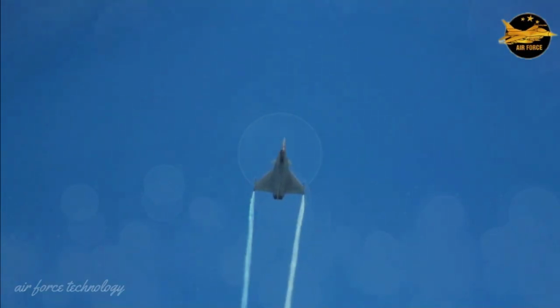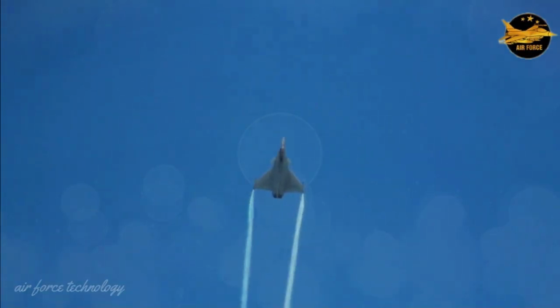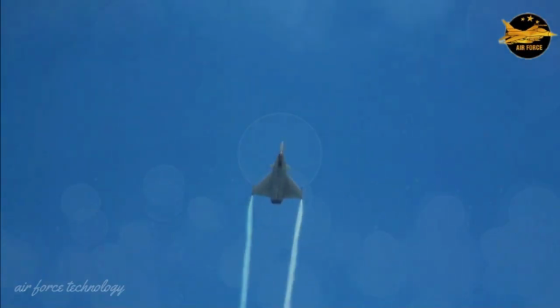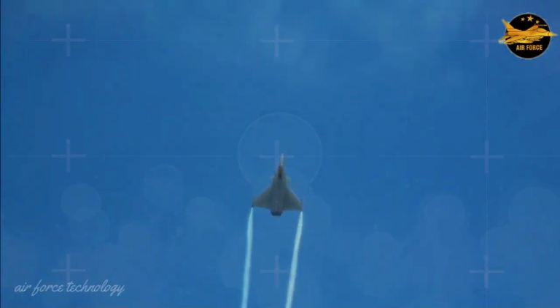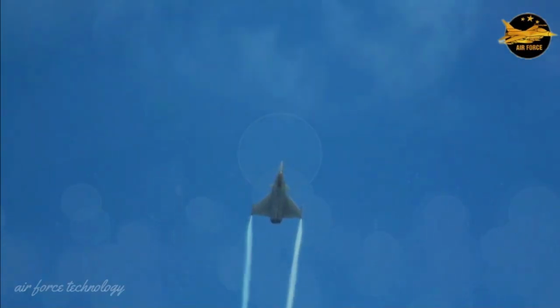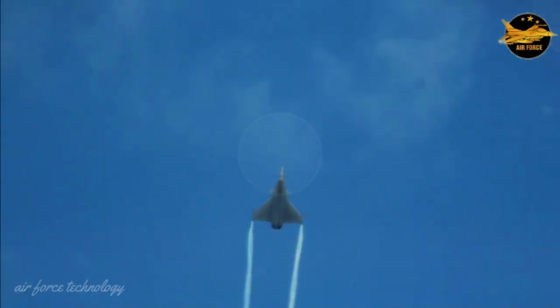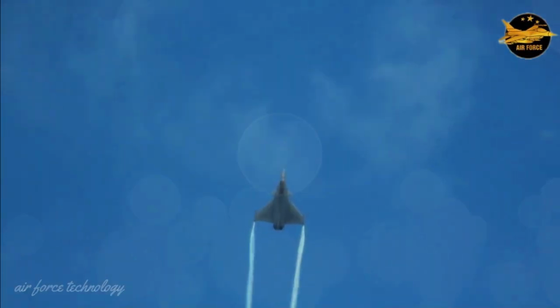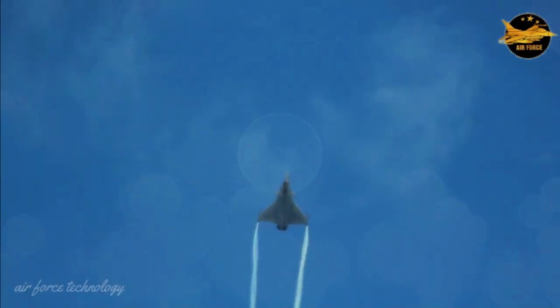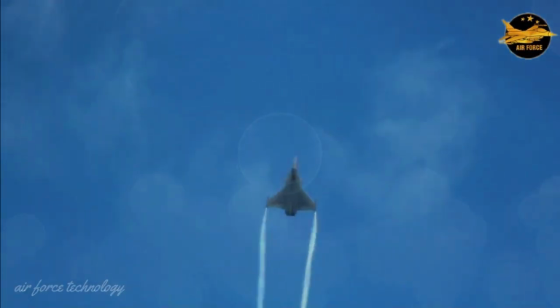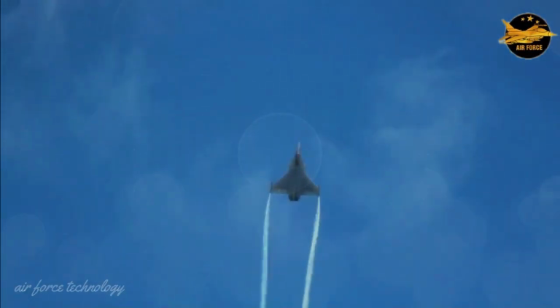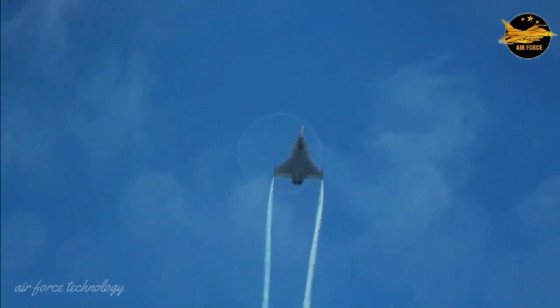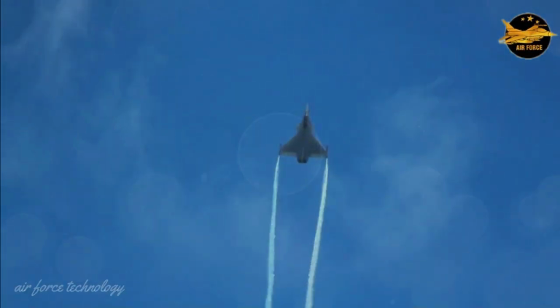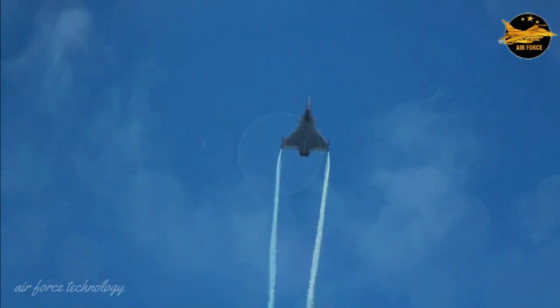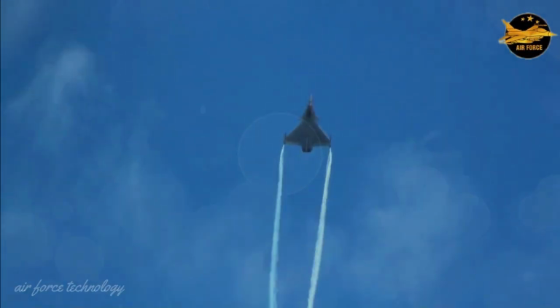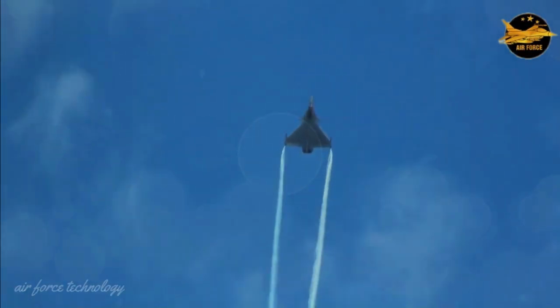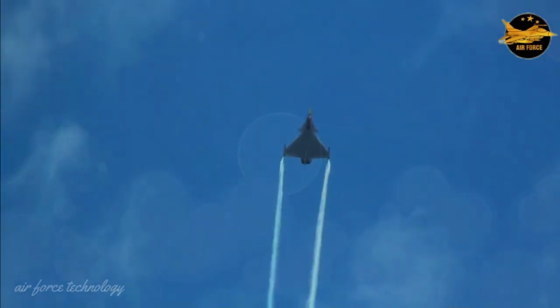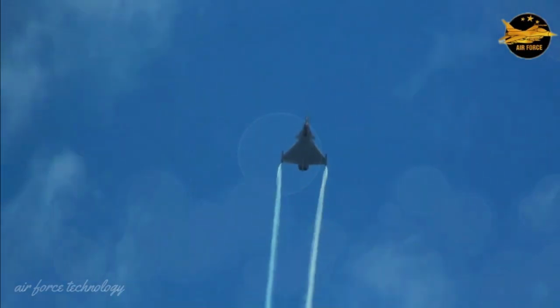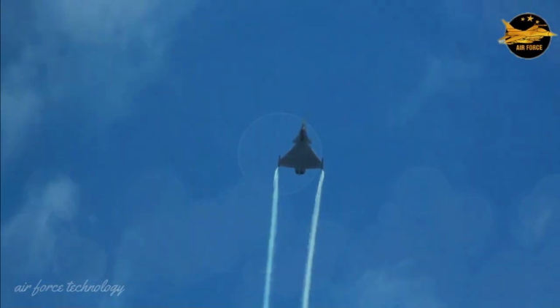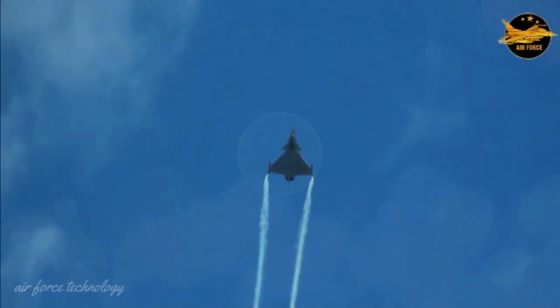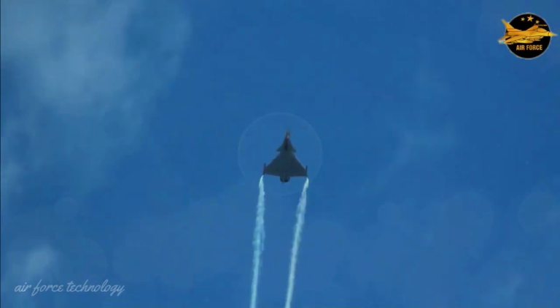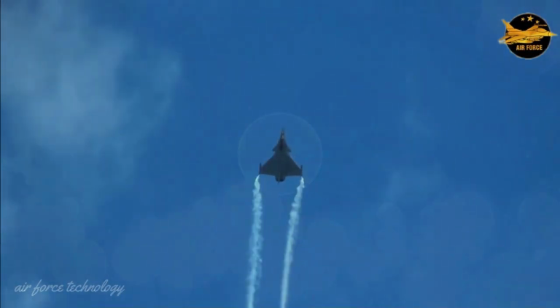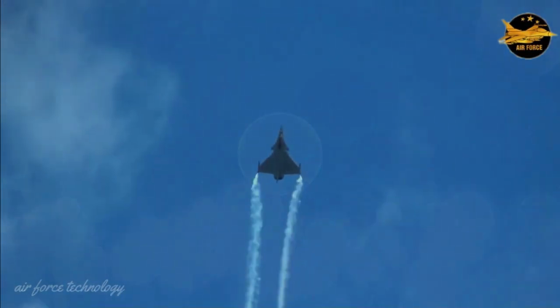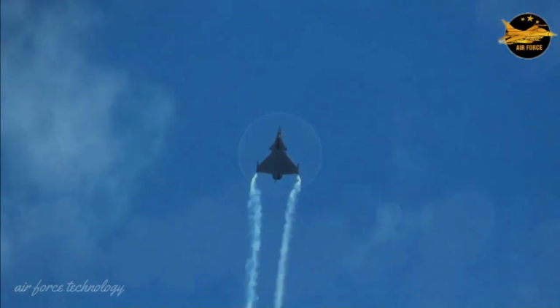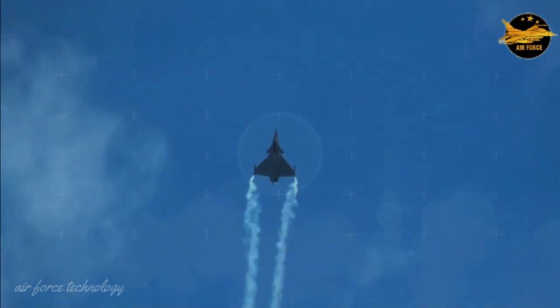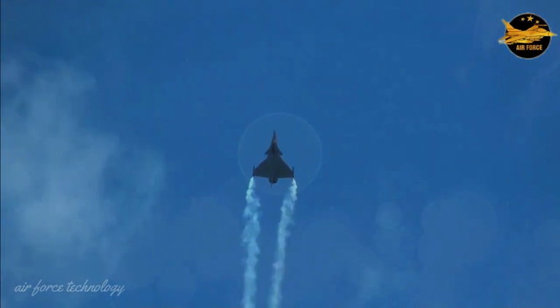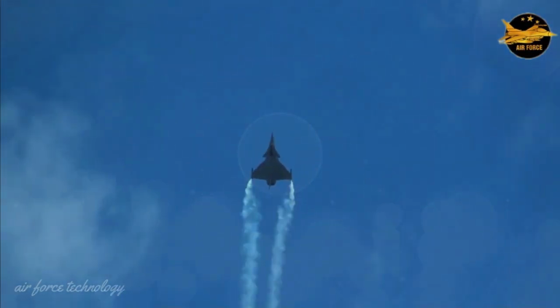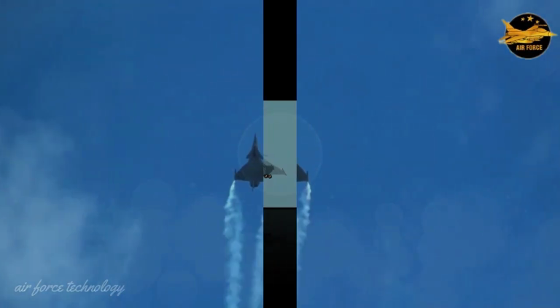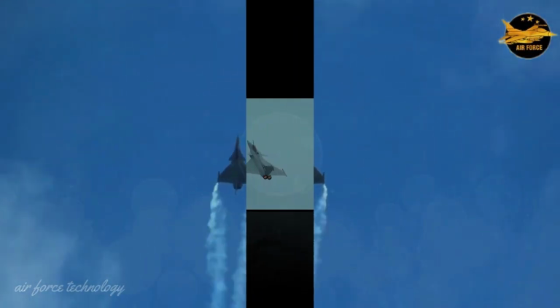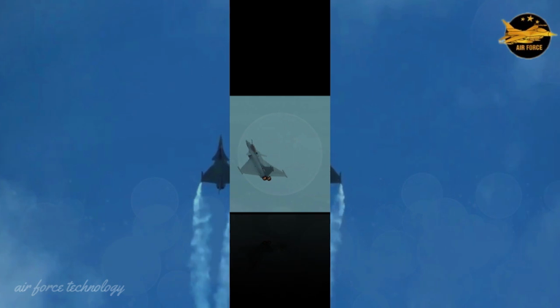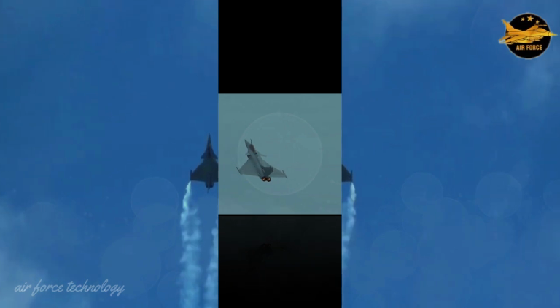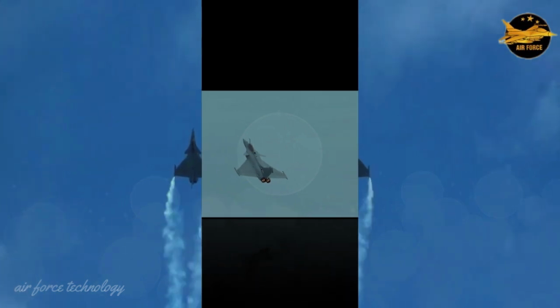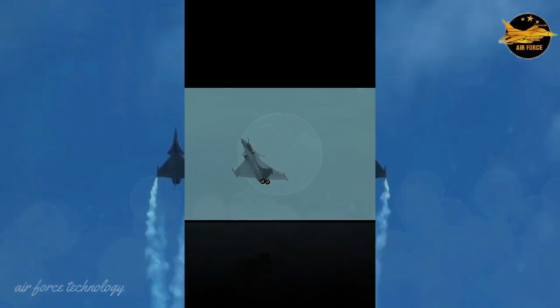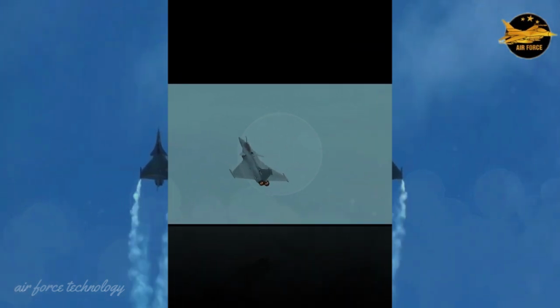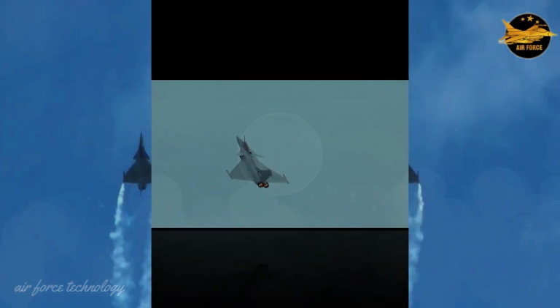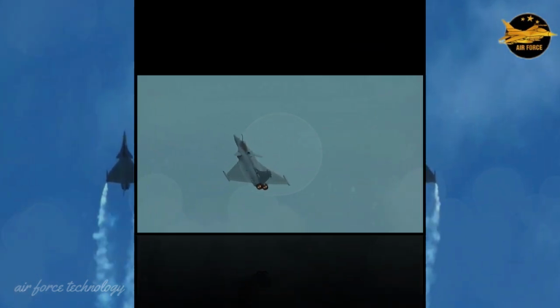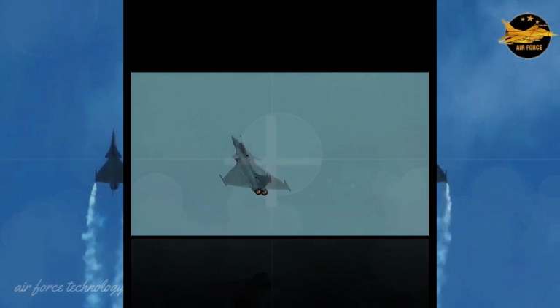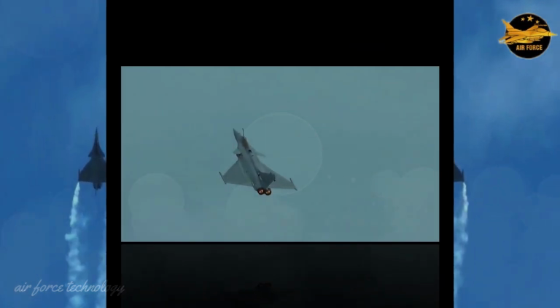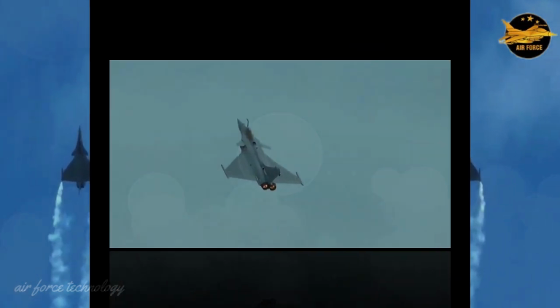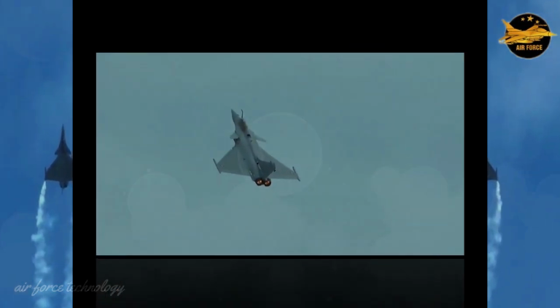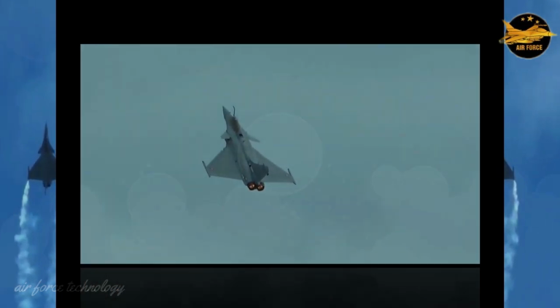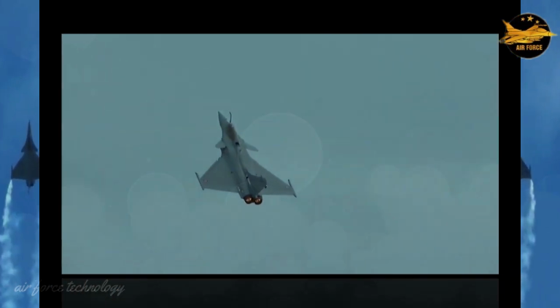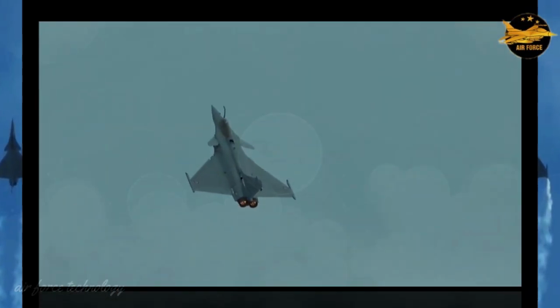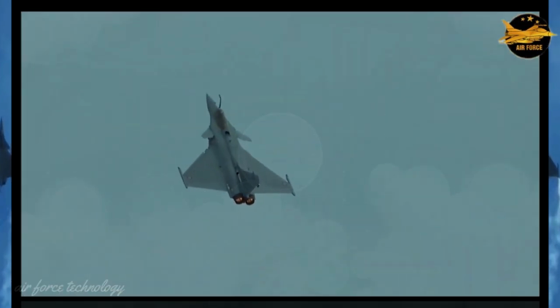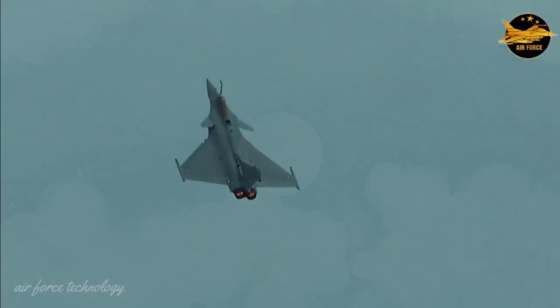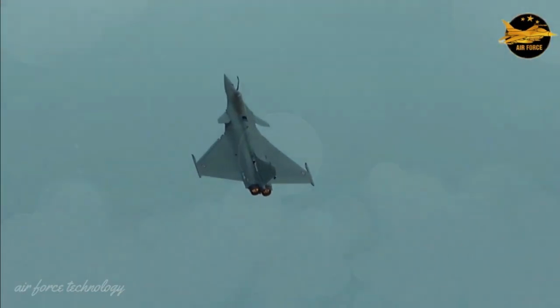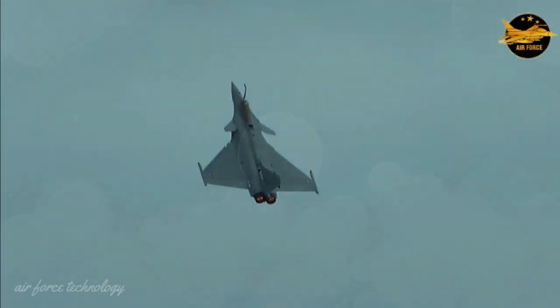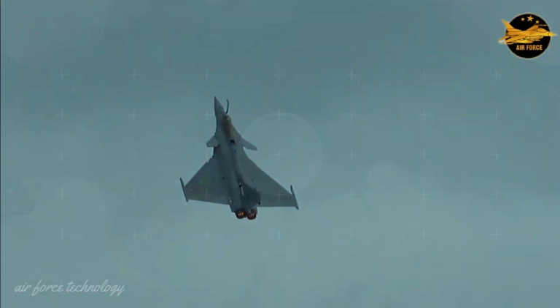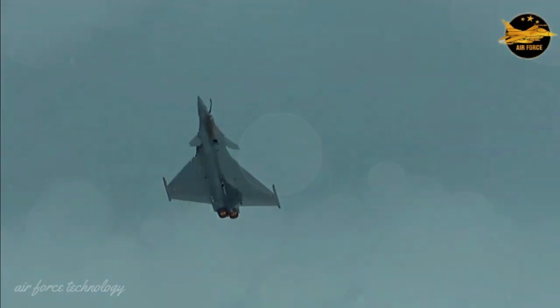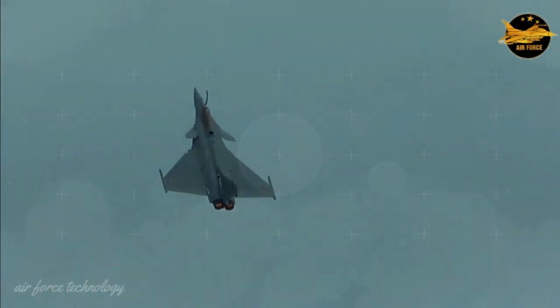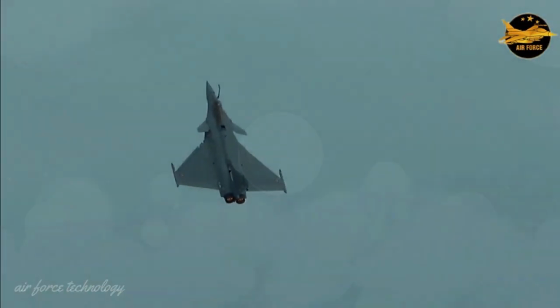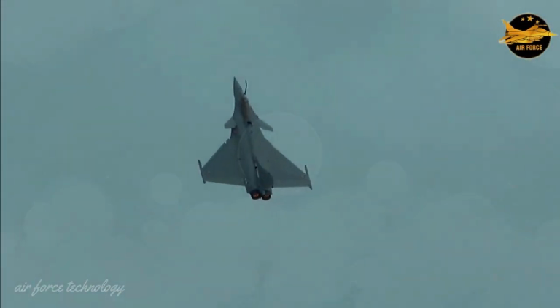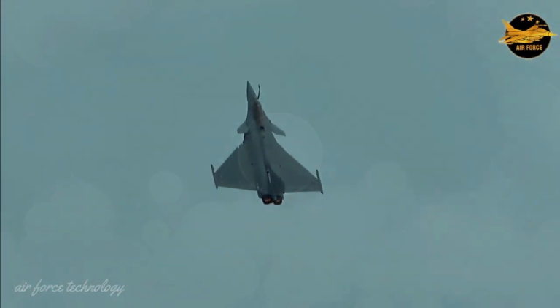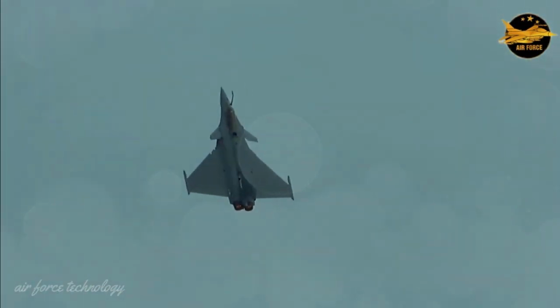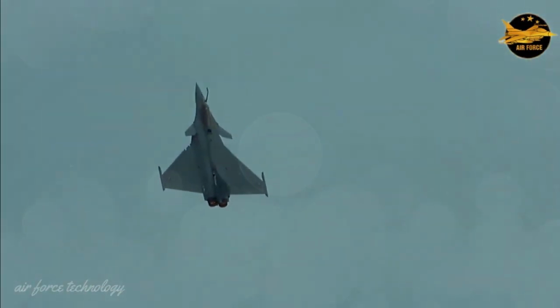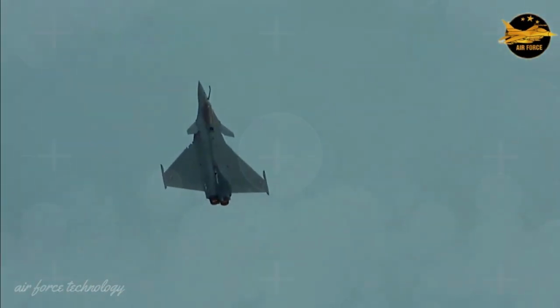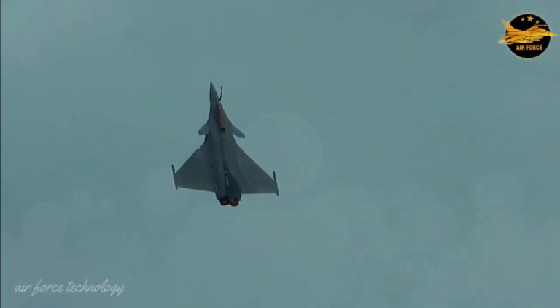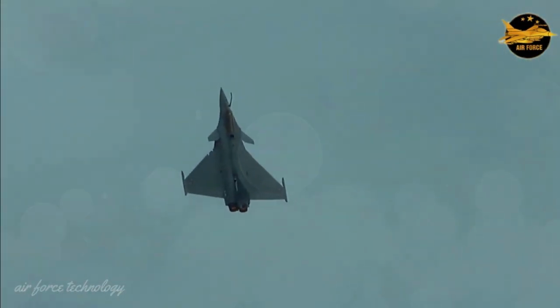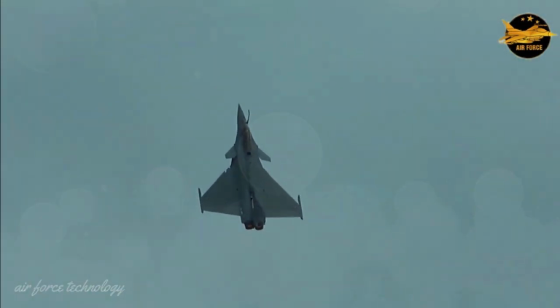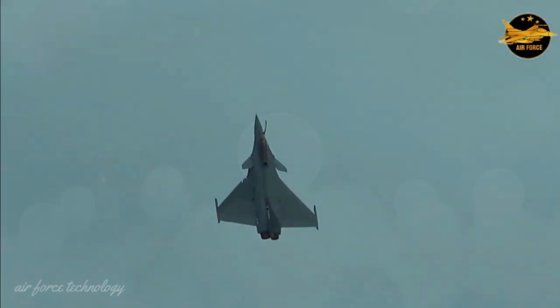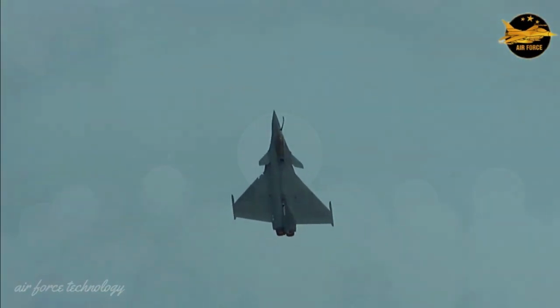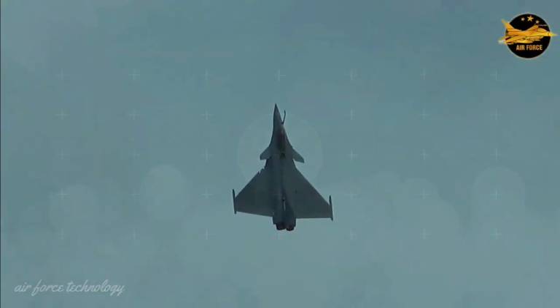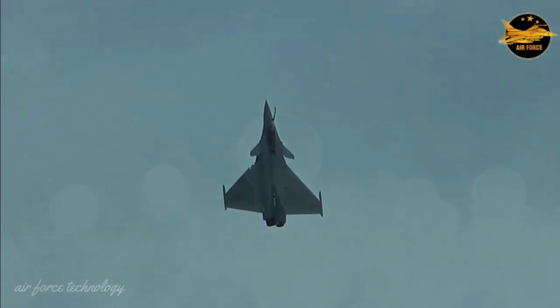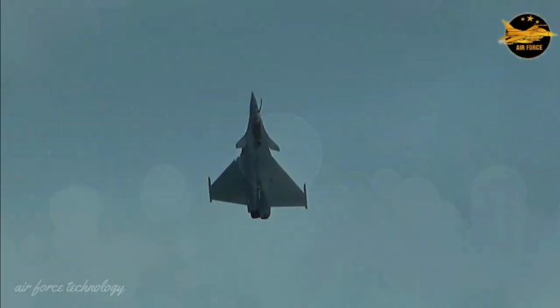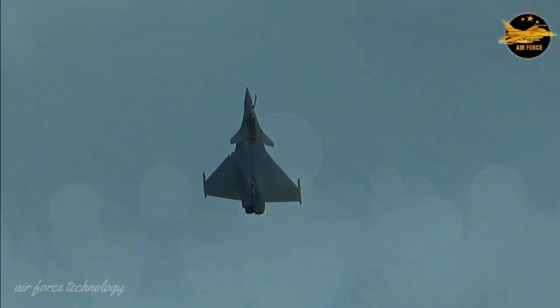The latest version of the aircraft can carry the ASMP-A, a medium-range nuclear warhead cruise missile.